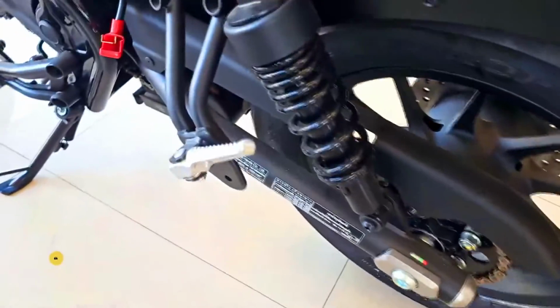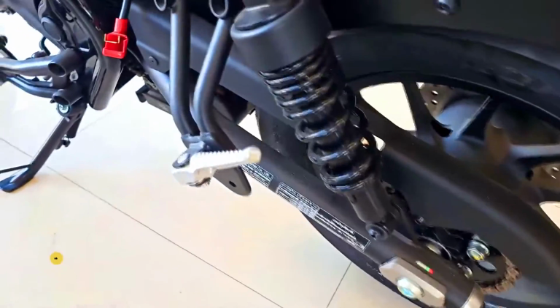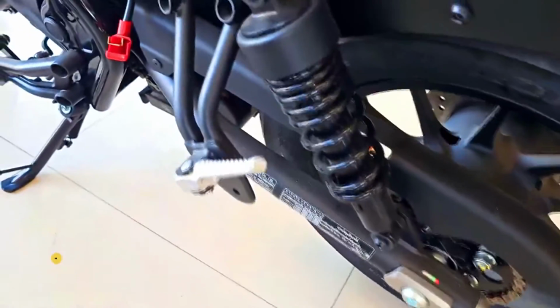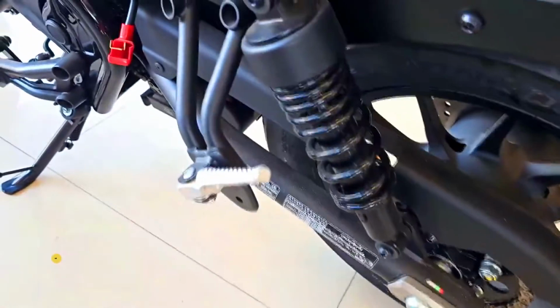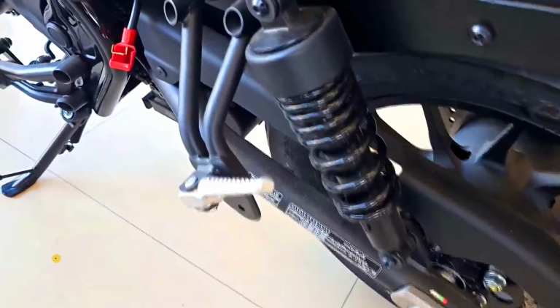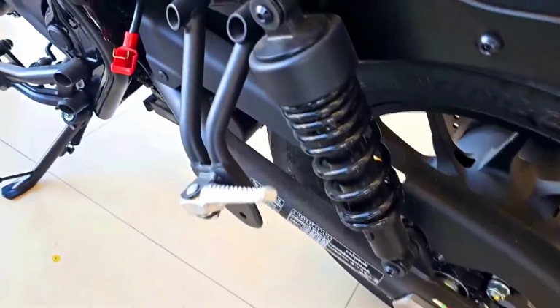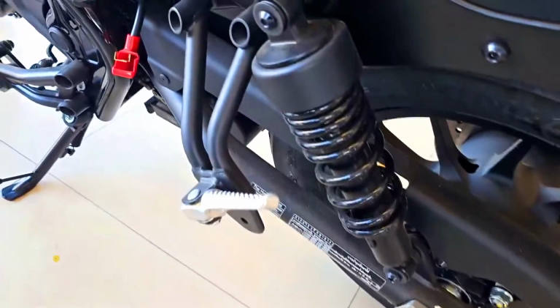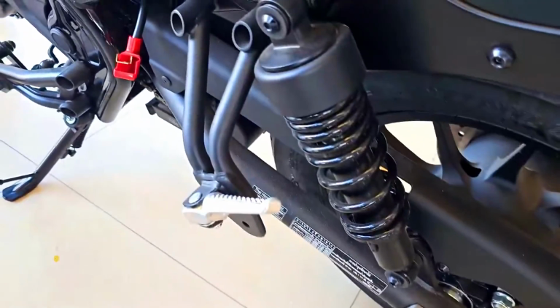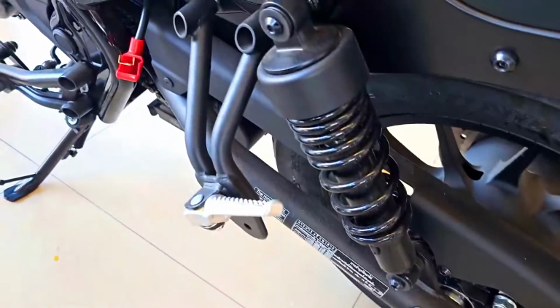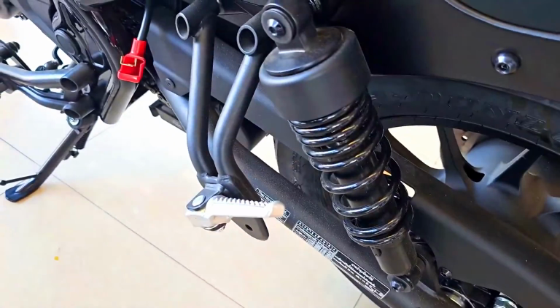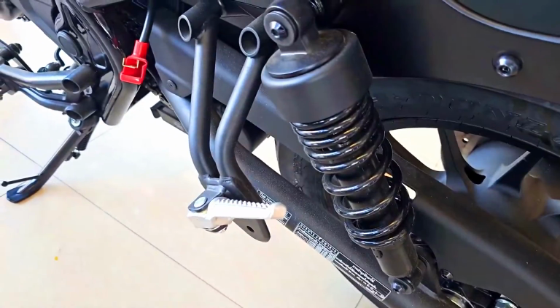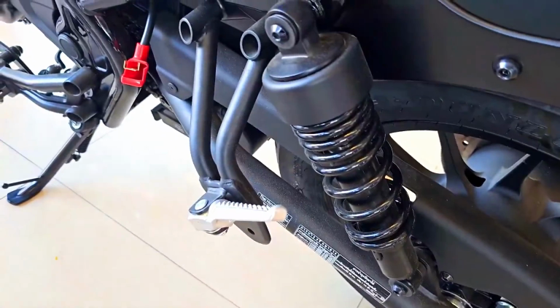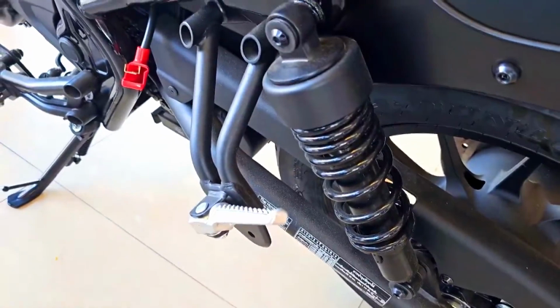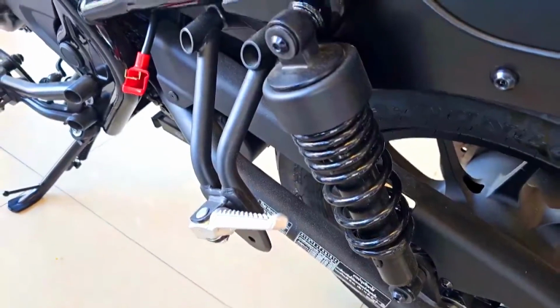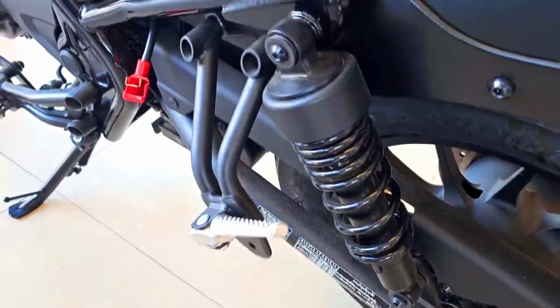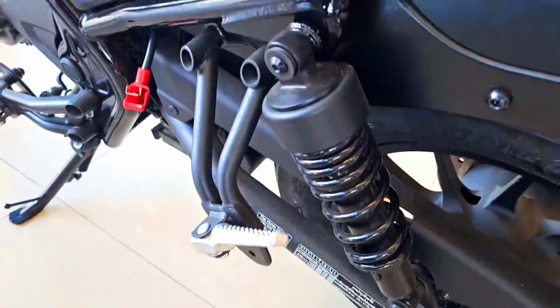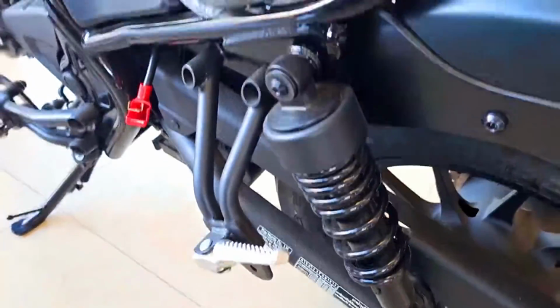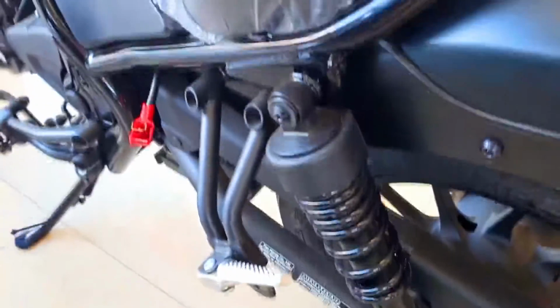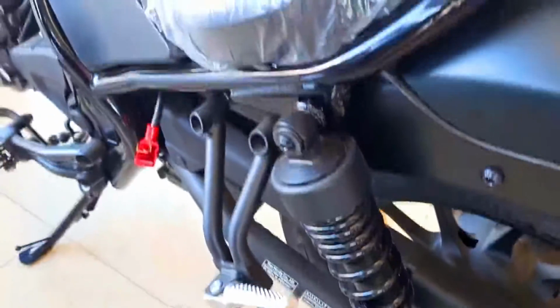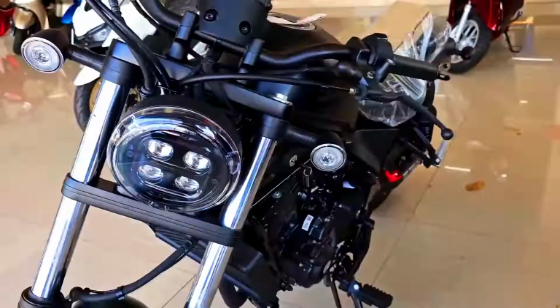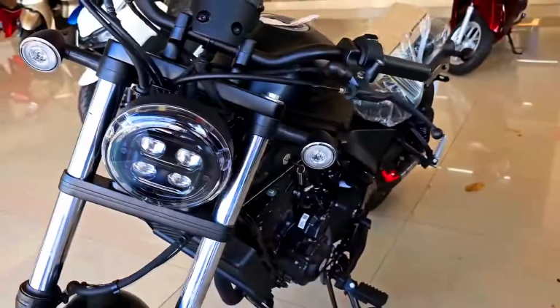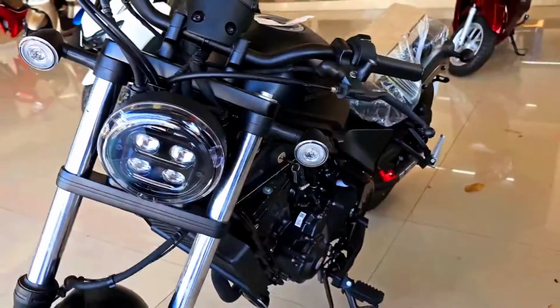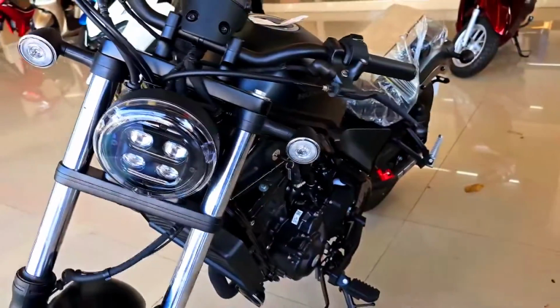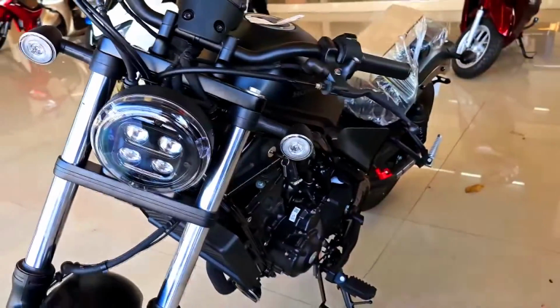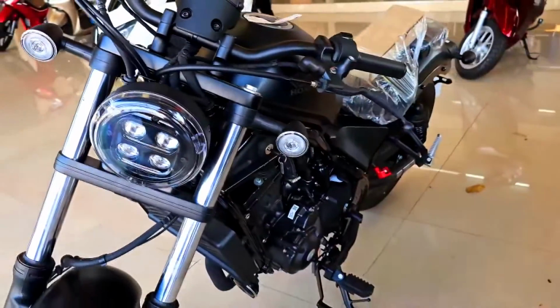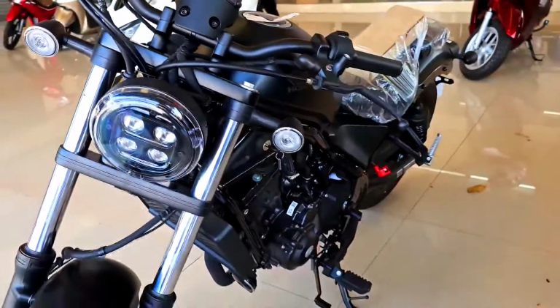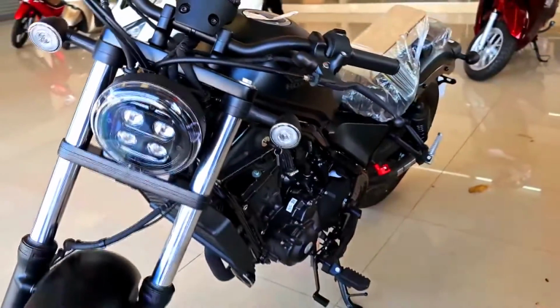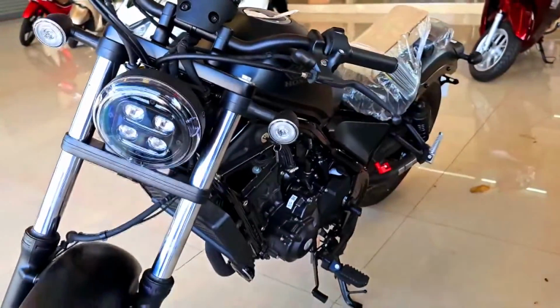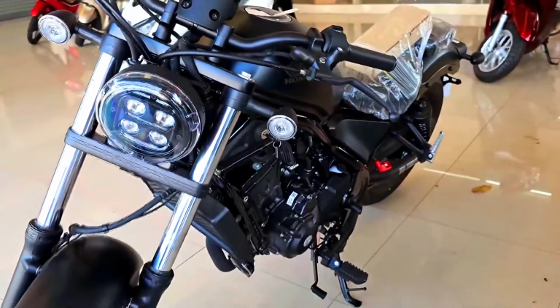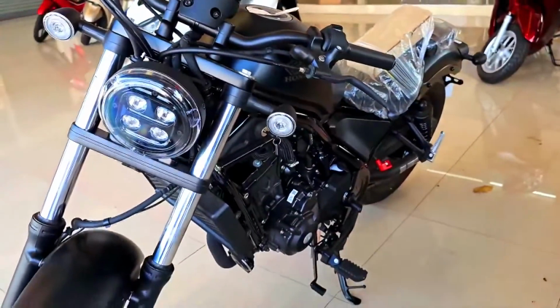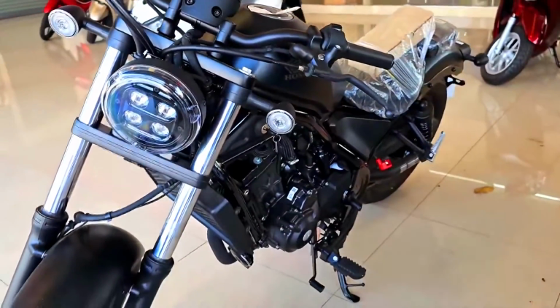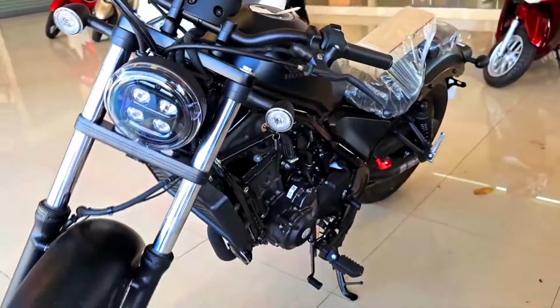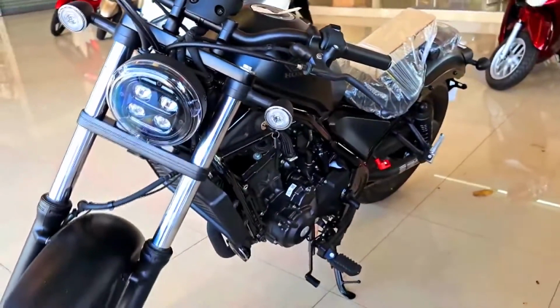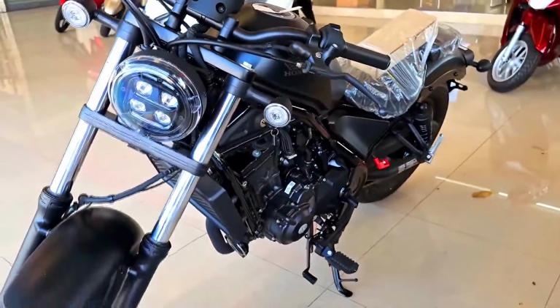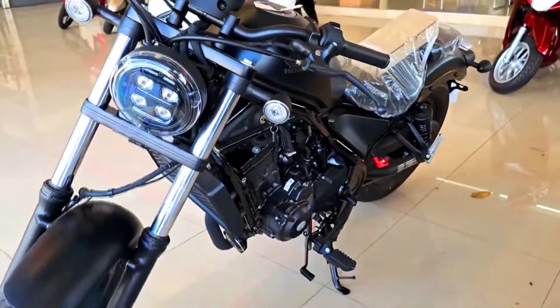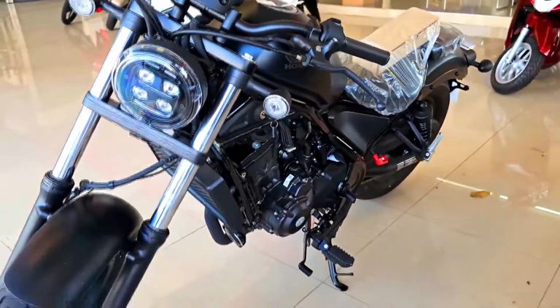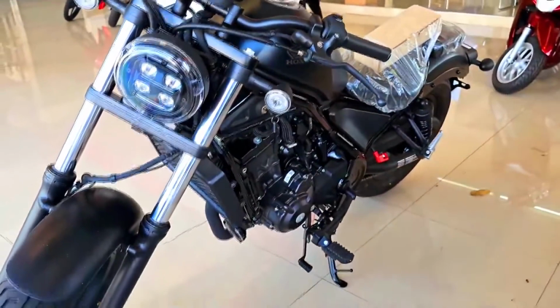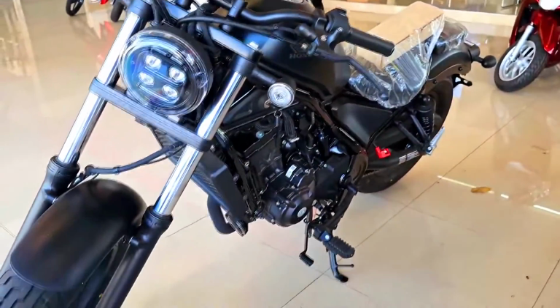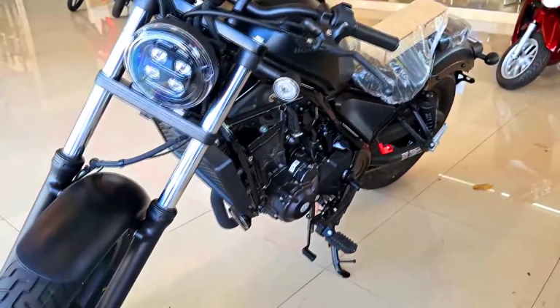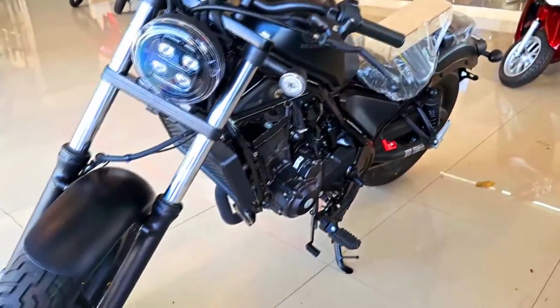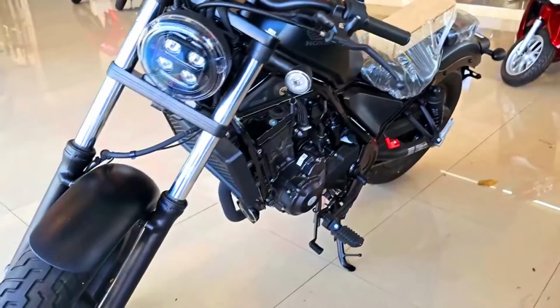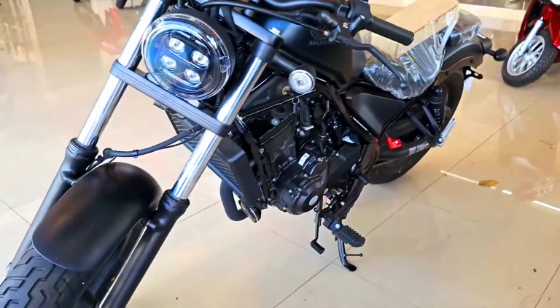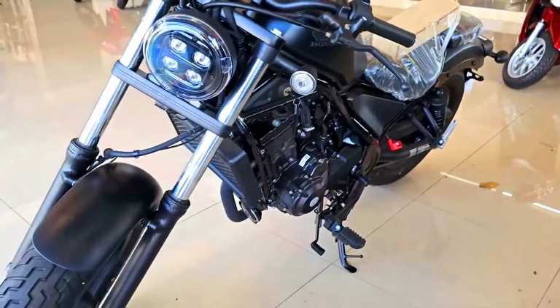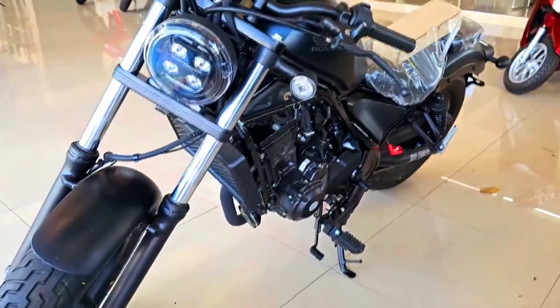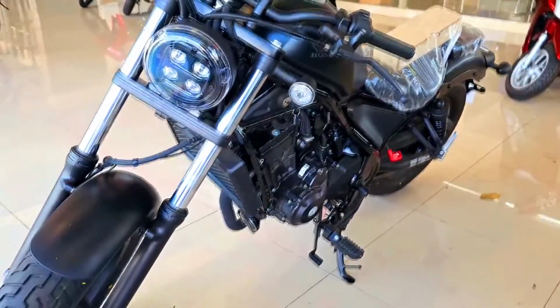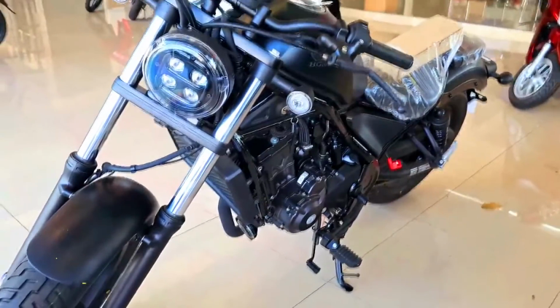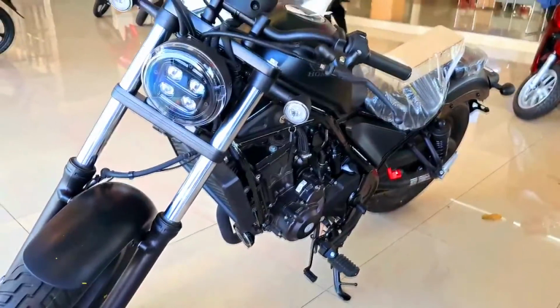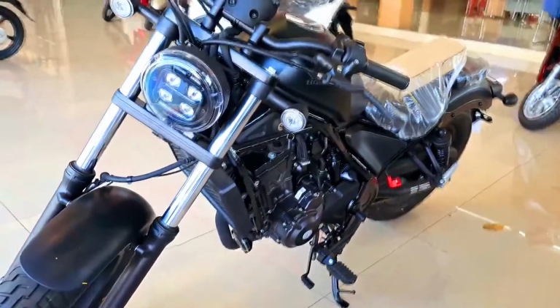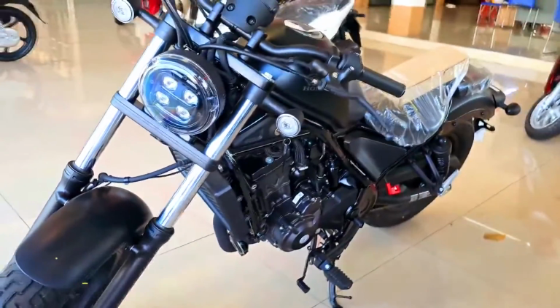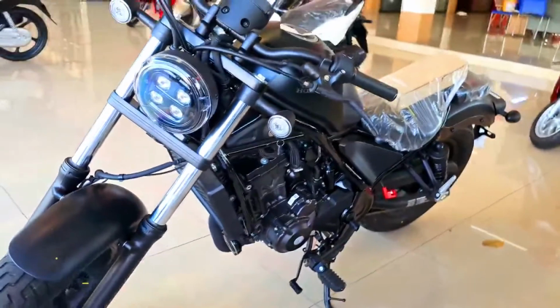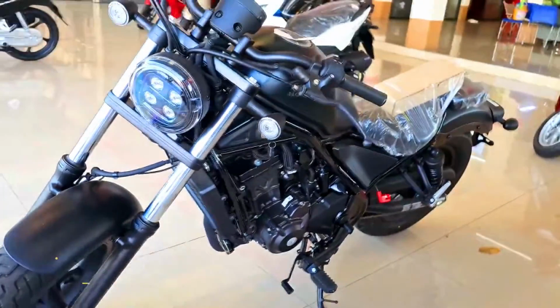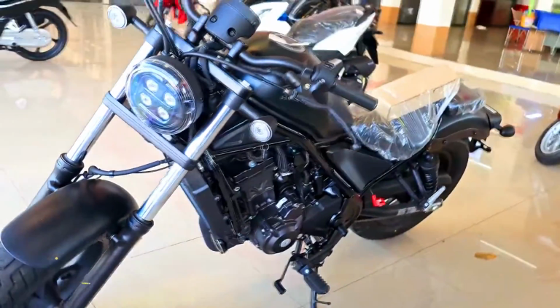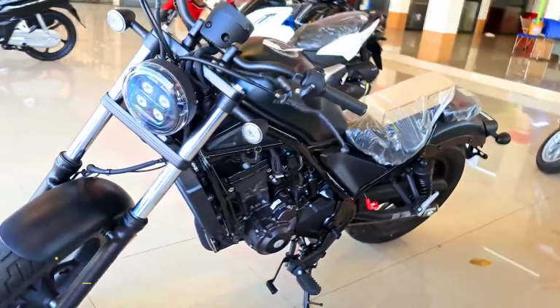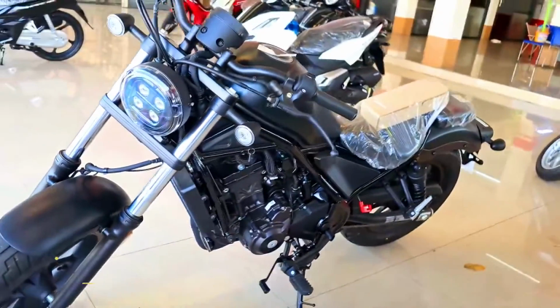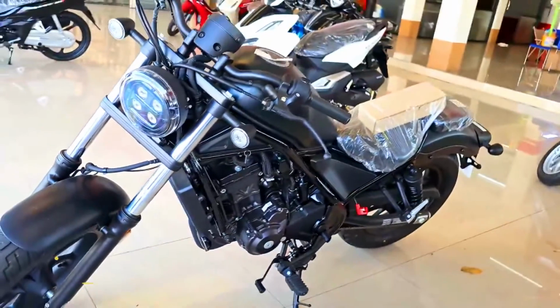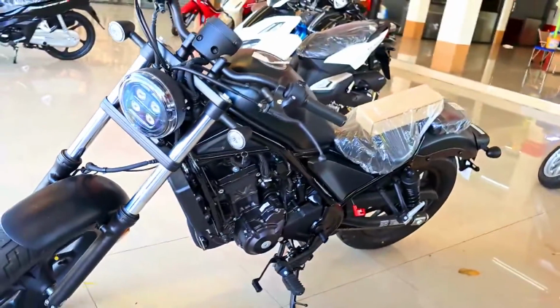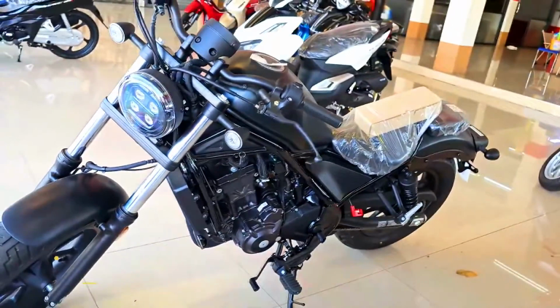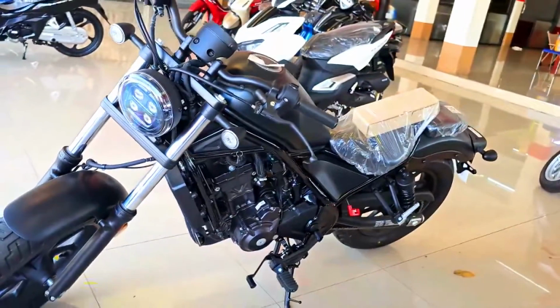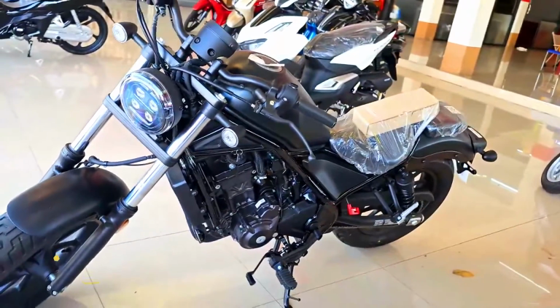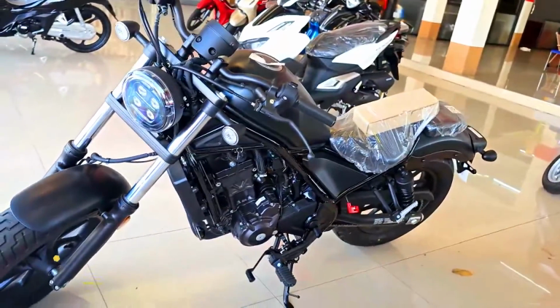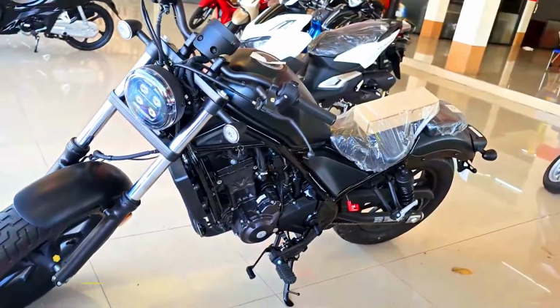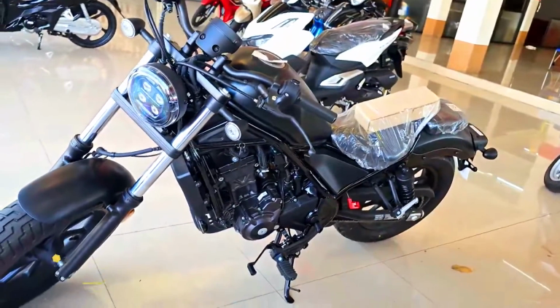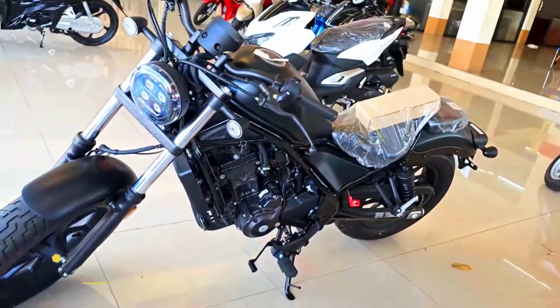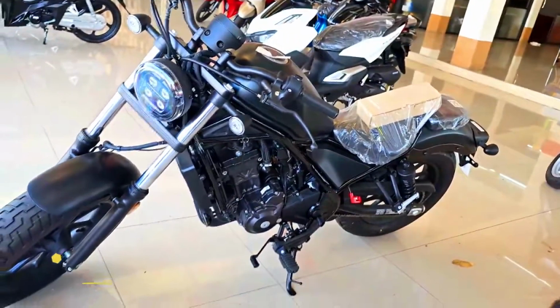This design is very commonly seen on other cruiser motorbikes, but the Honda Rebel 300 is covered in a new color so that it looks more fierce.